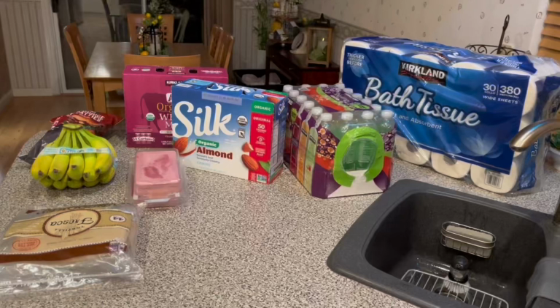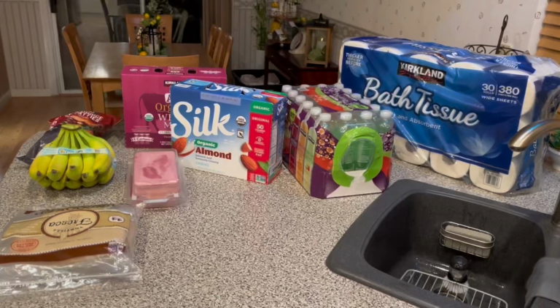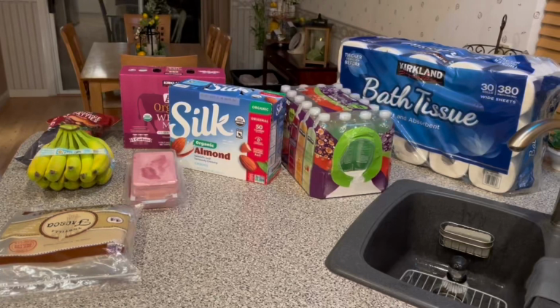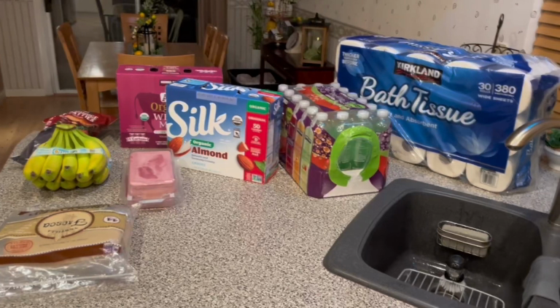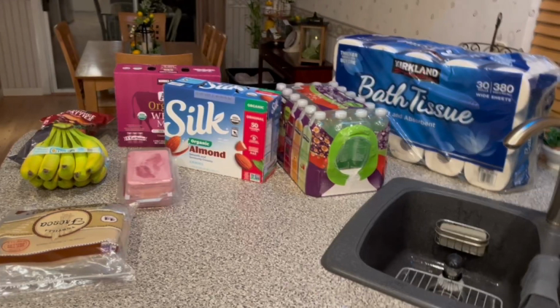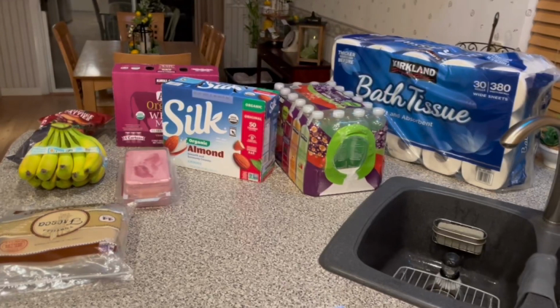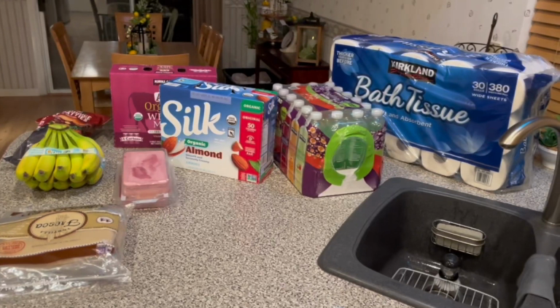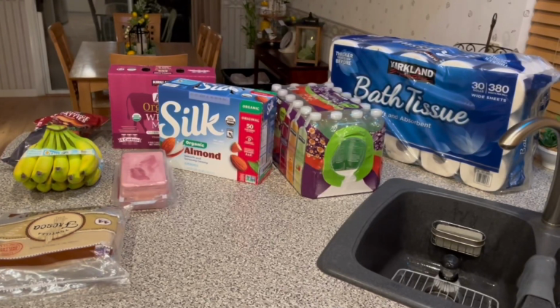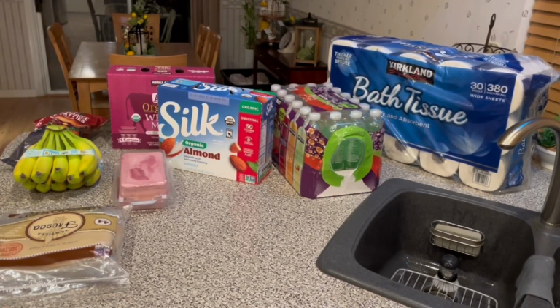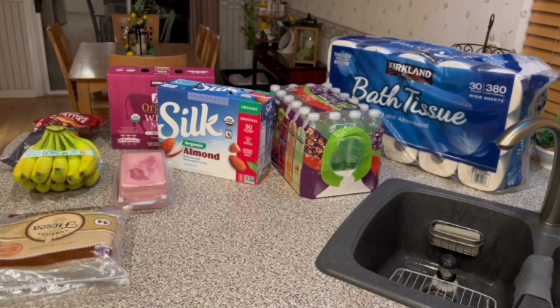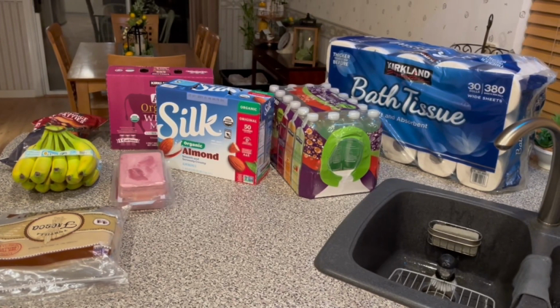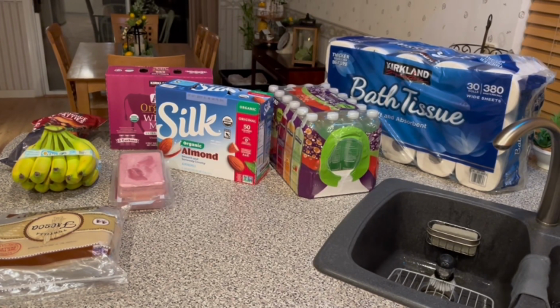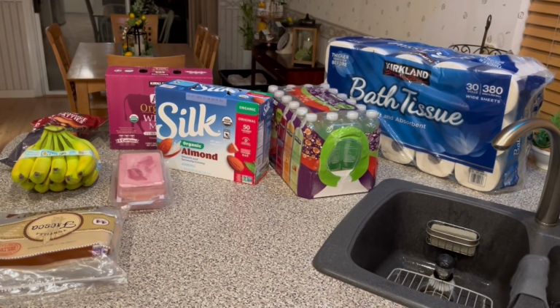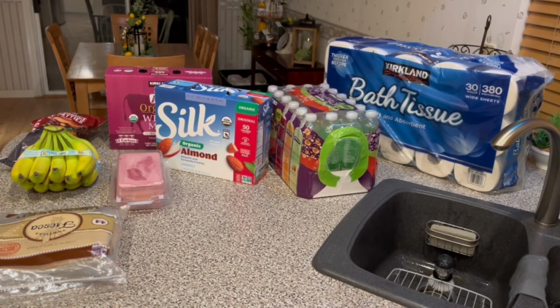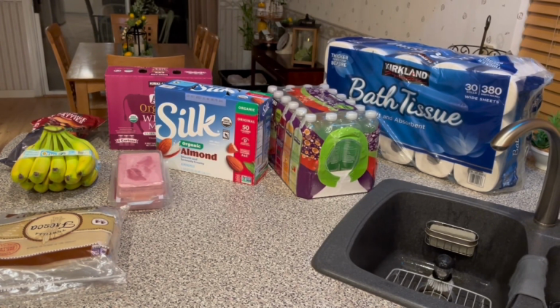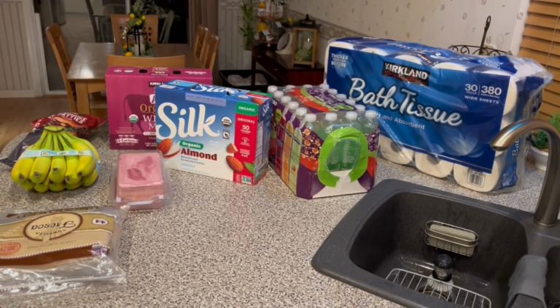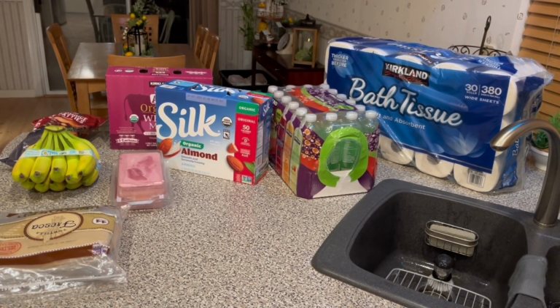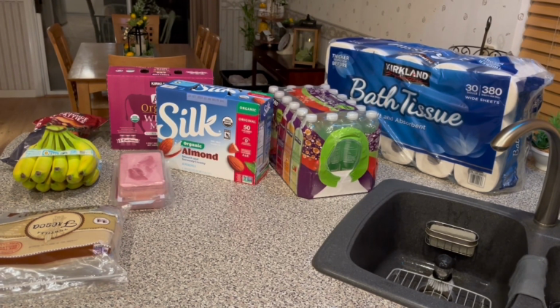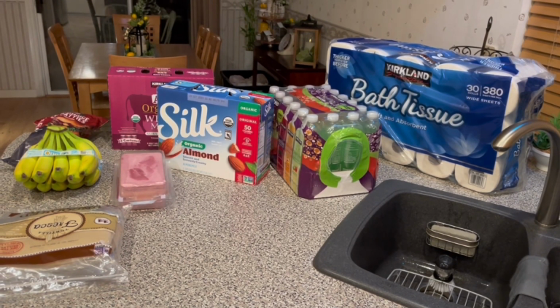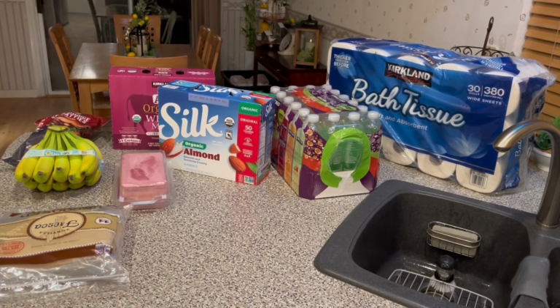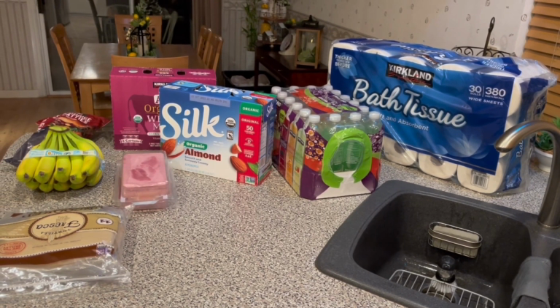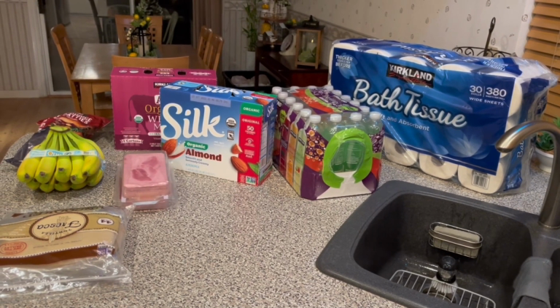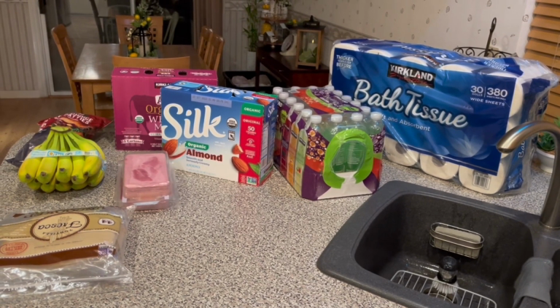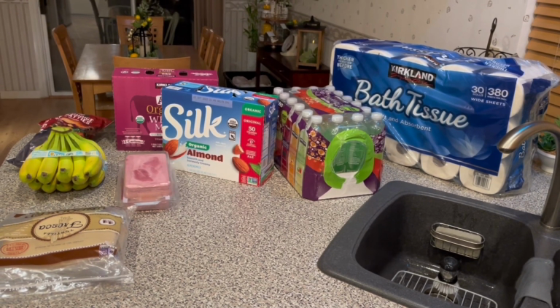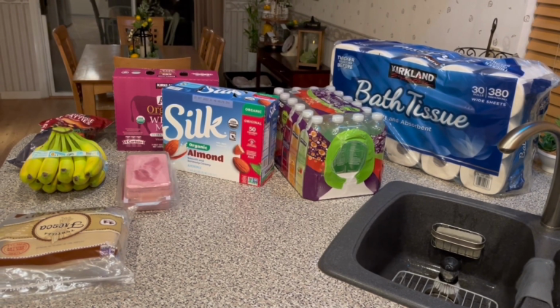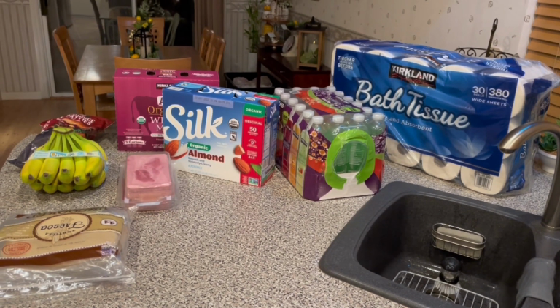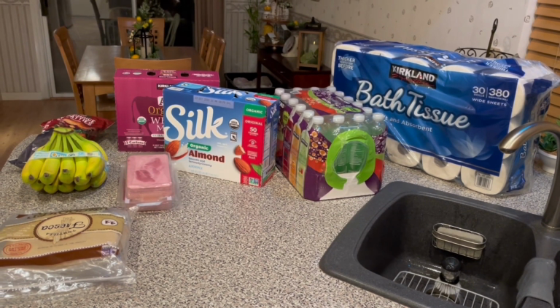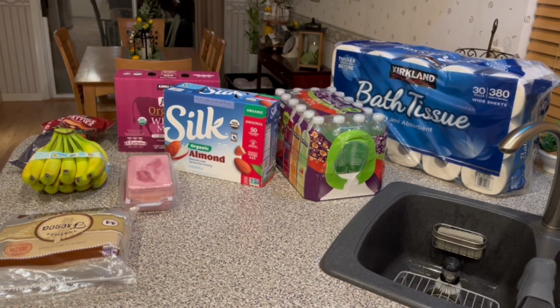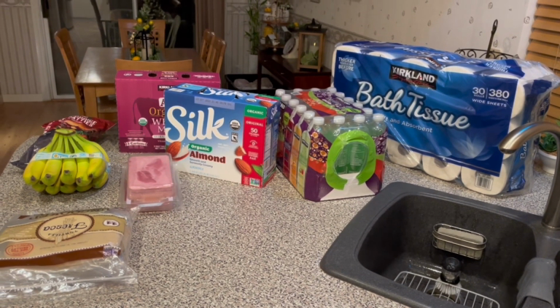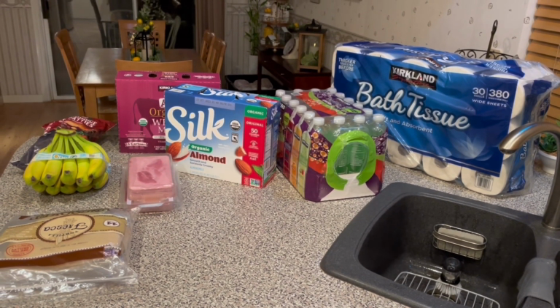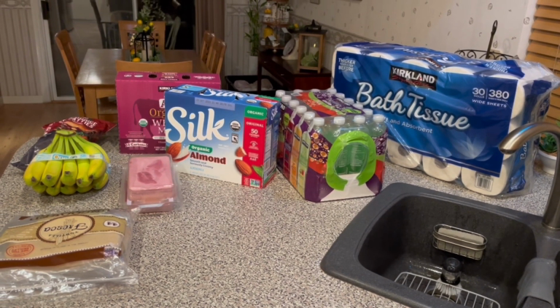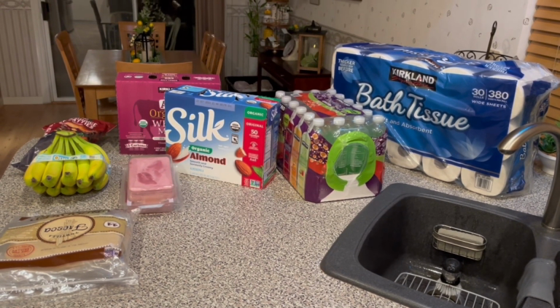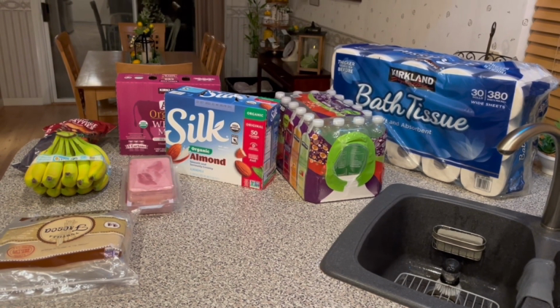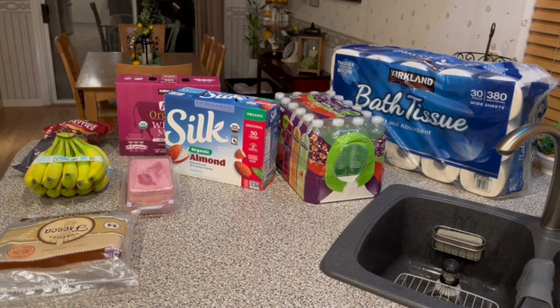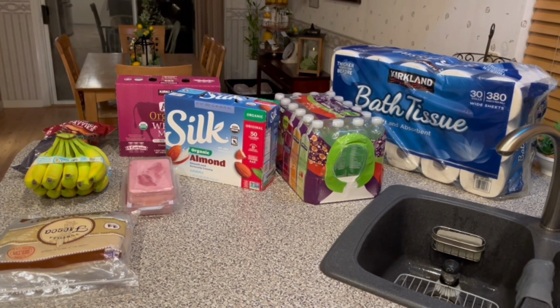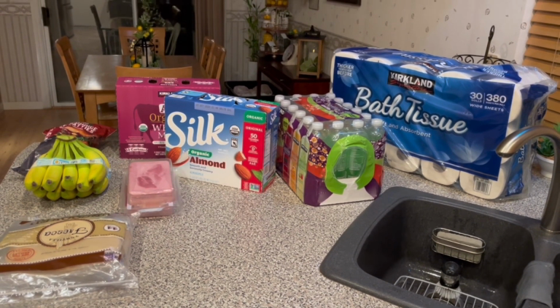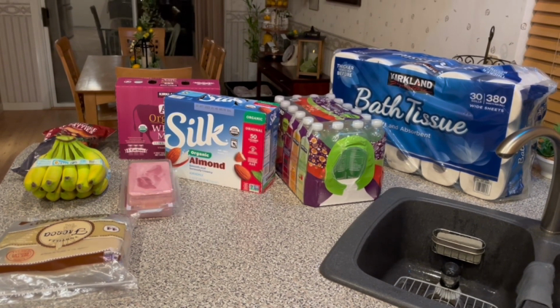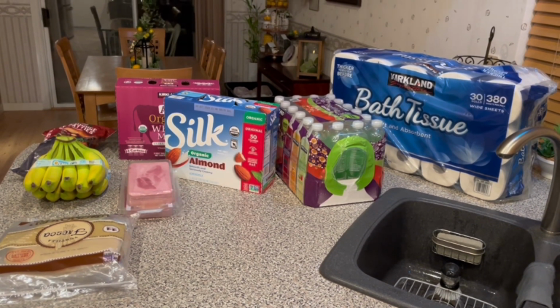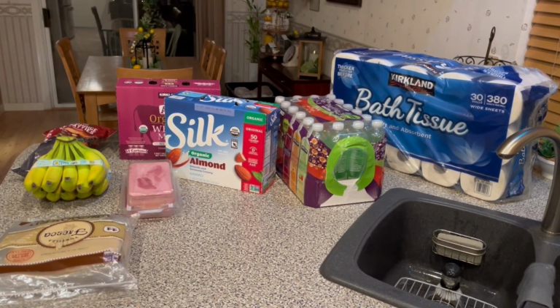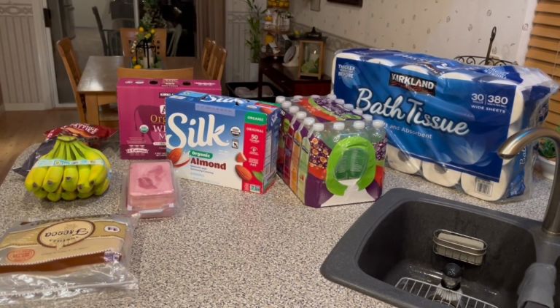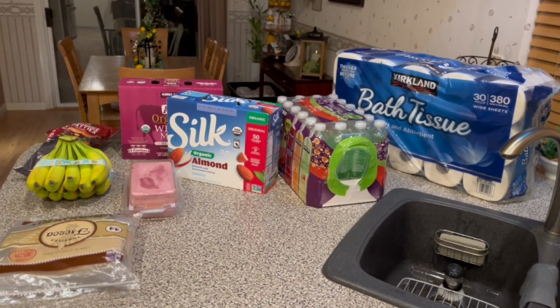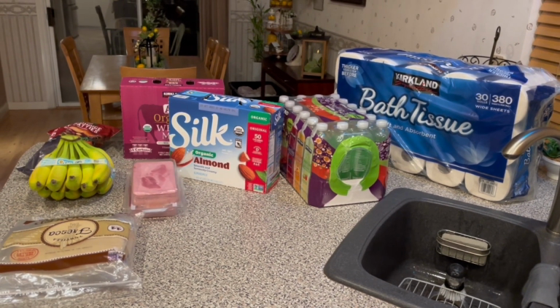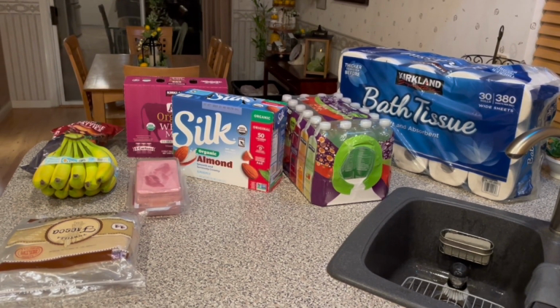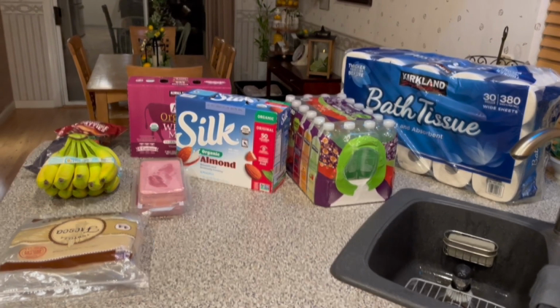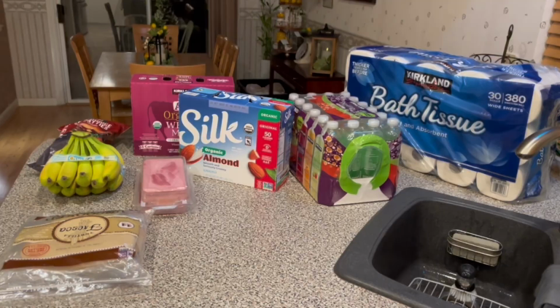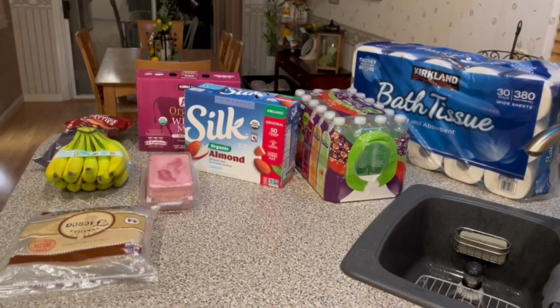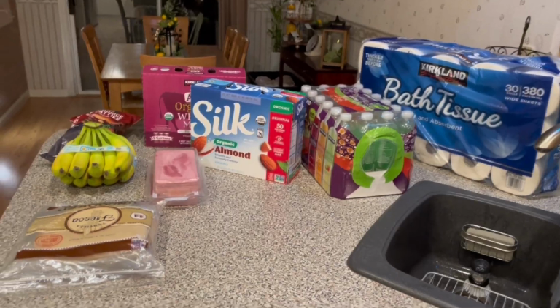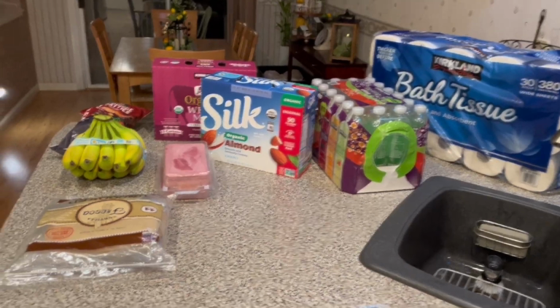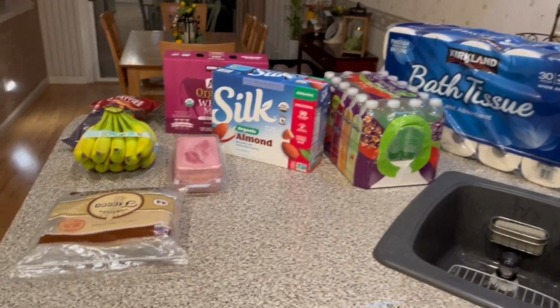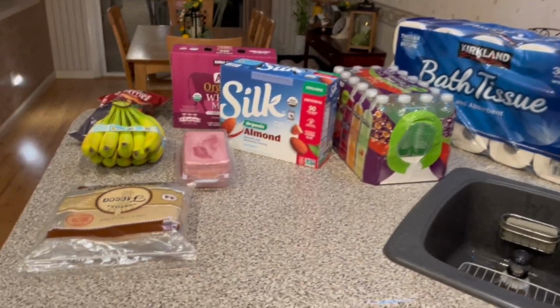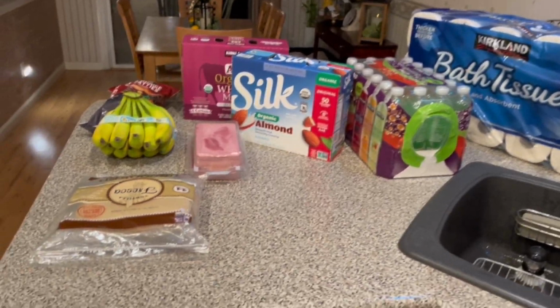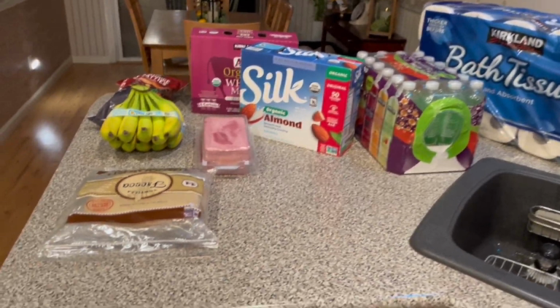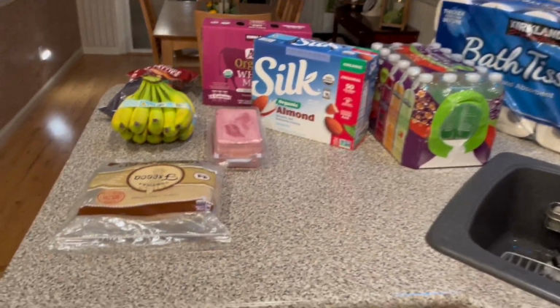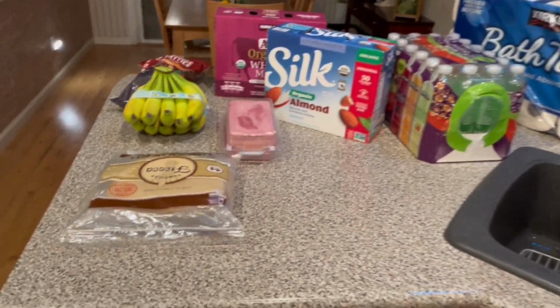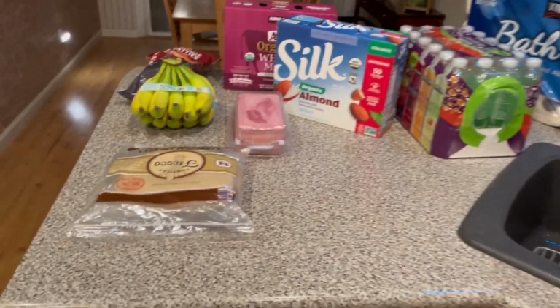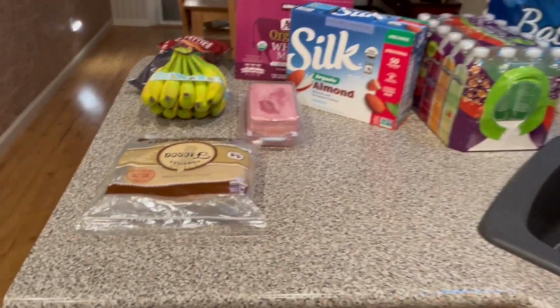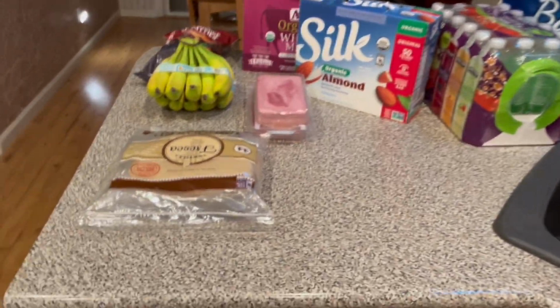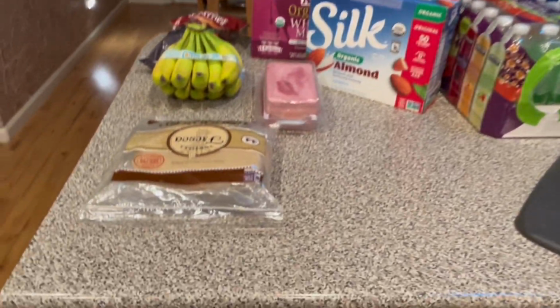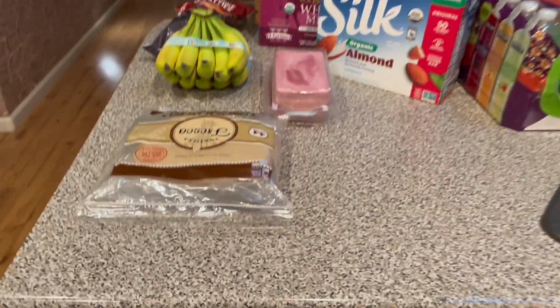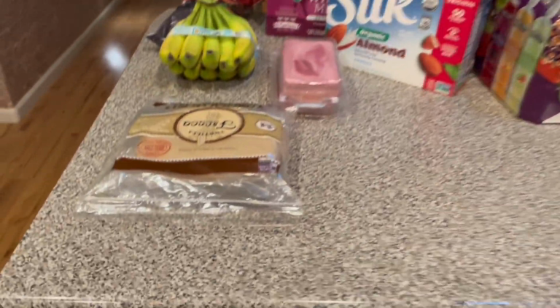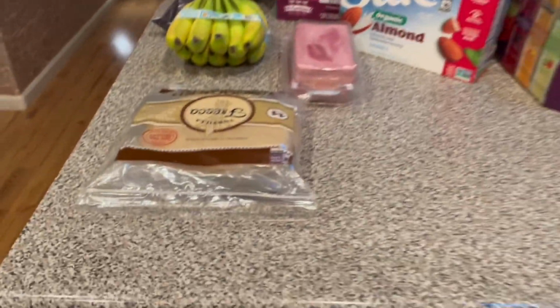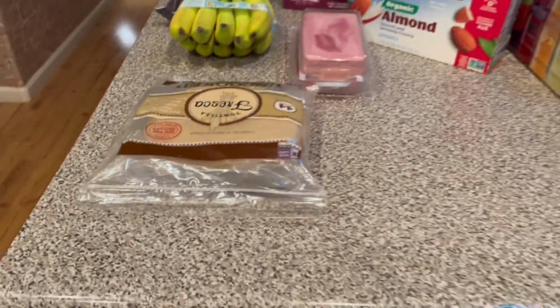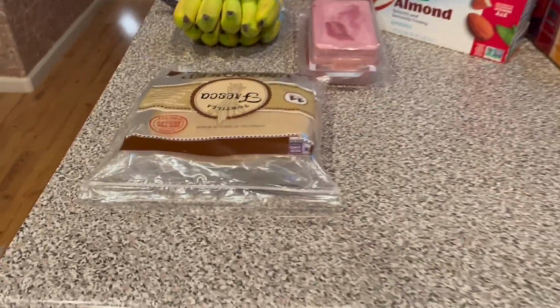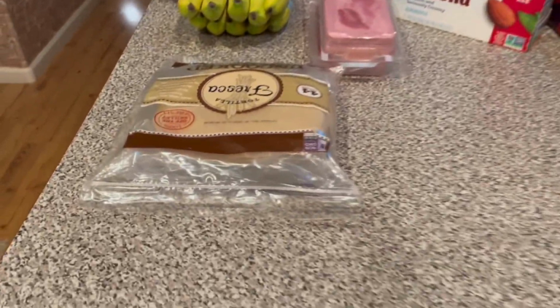Hey everyone, welcome back to the channel. I hope you guys are doing well. Today I have a Costco haul for you all.